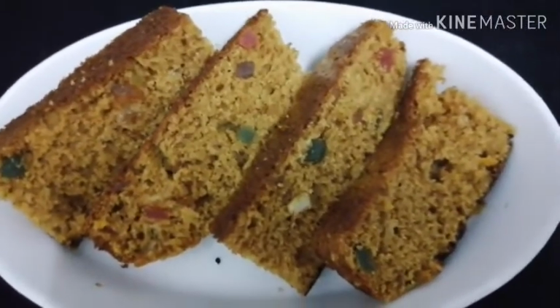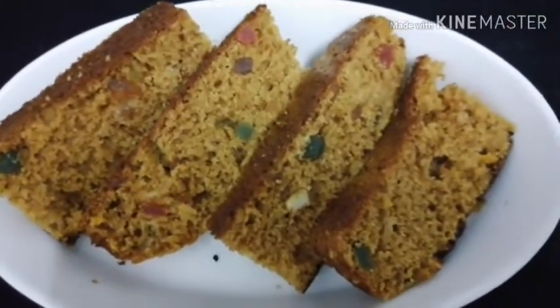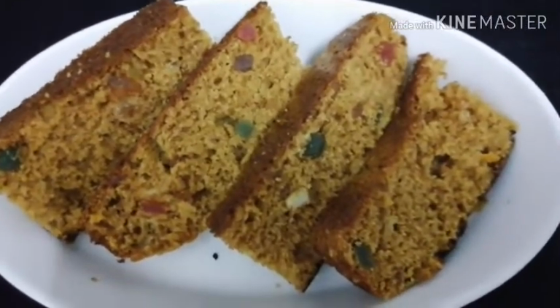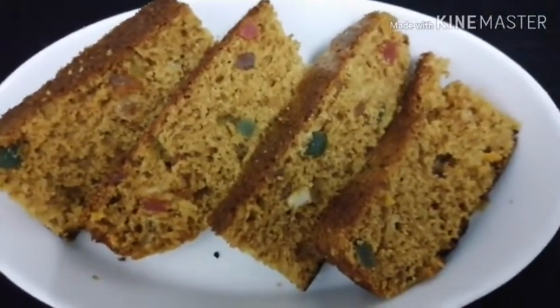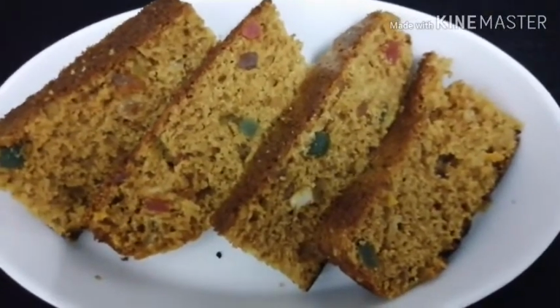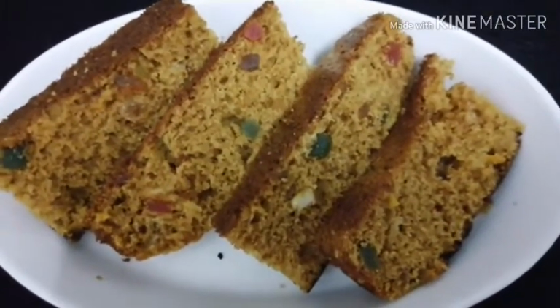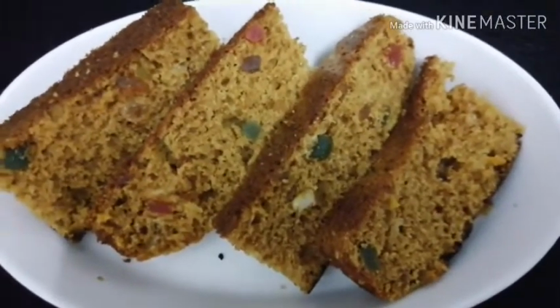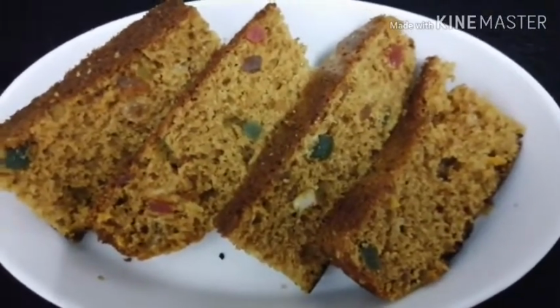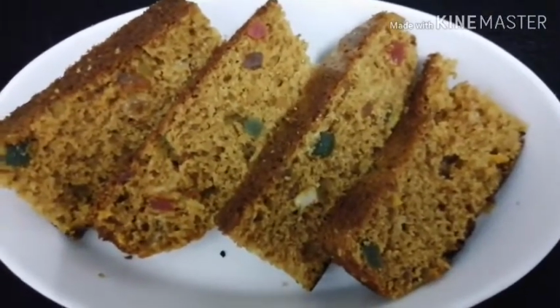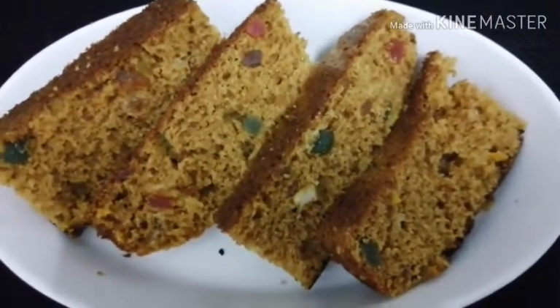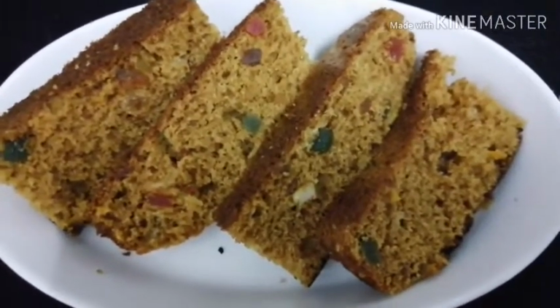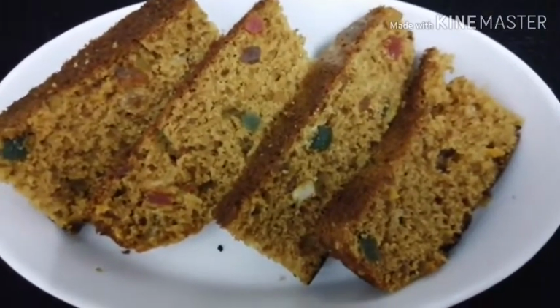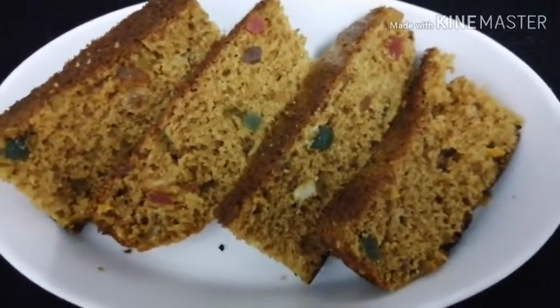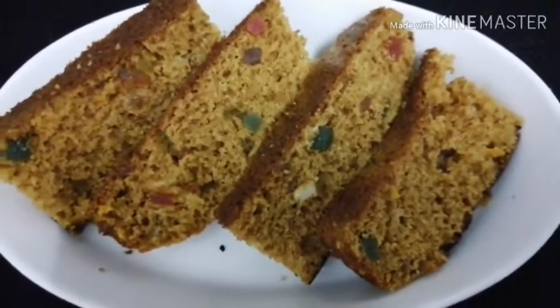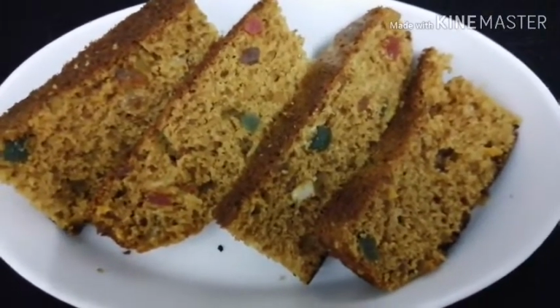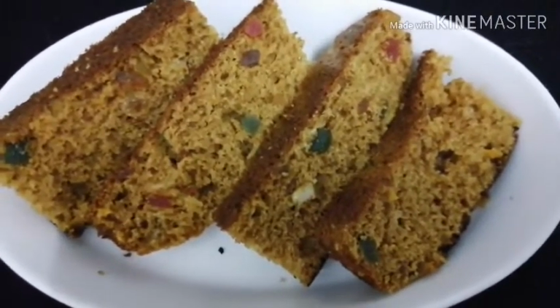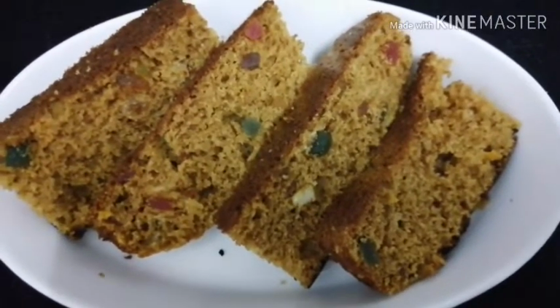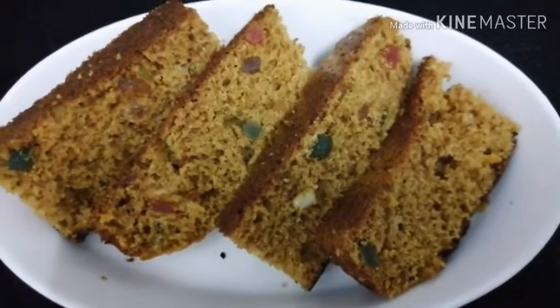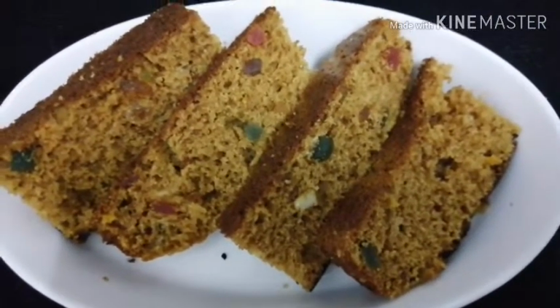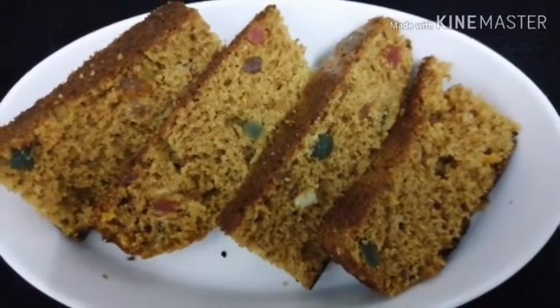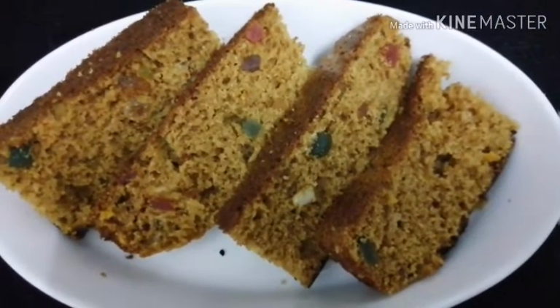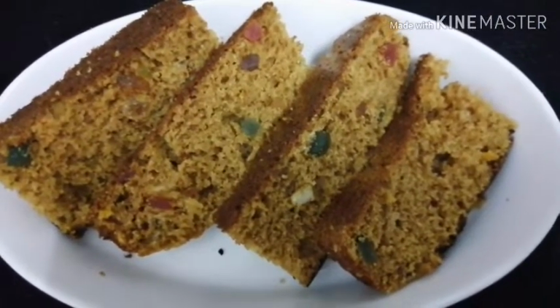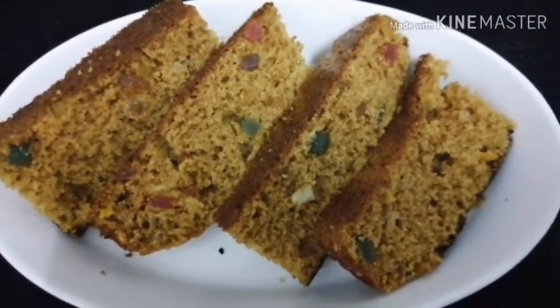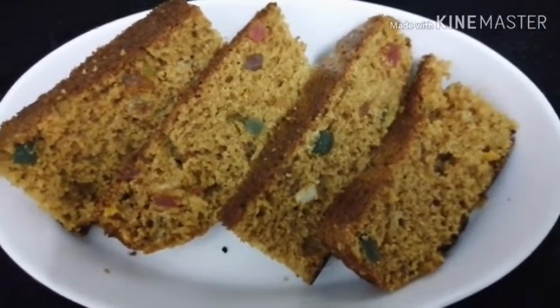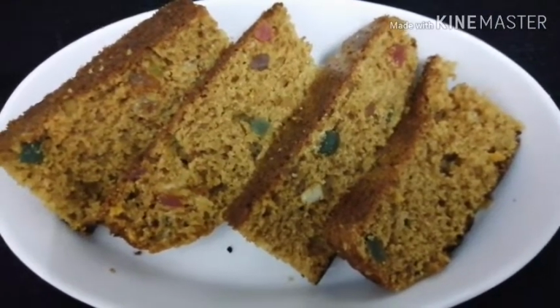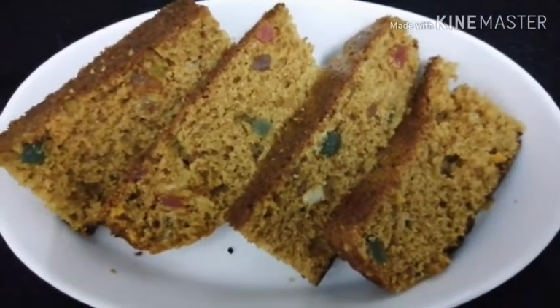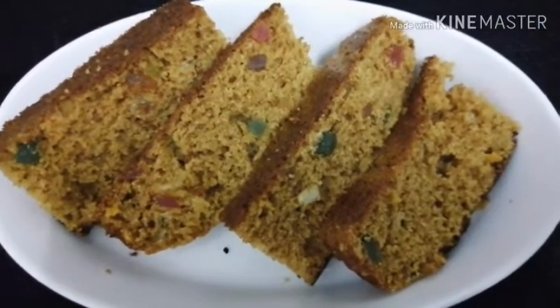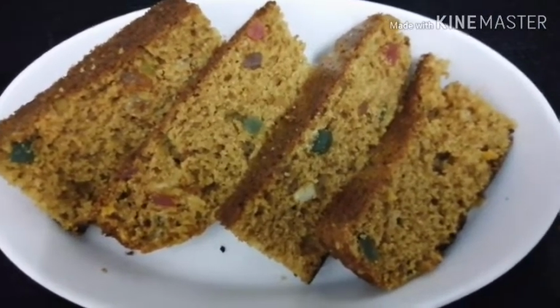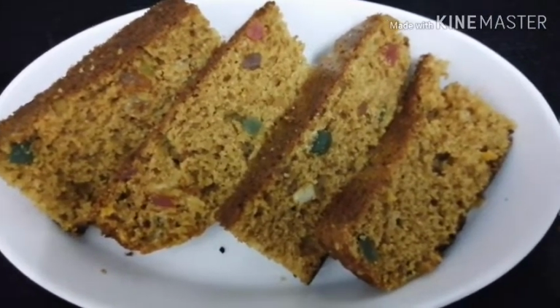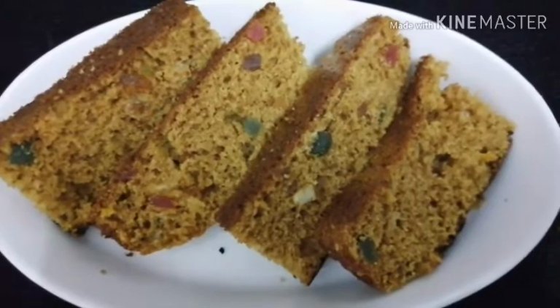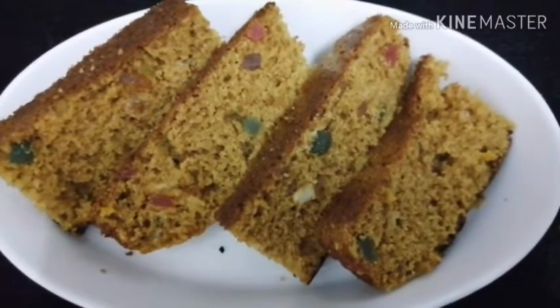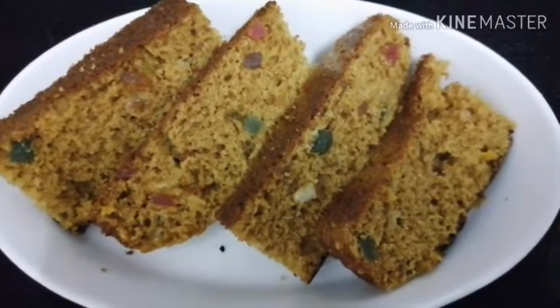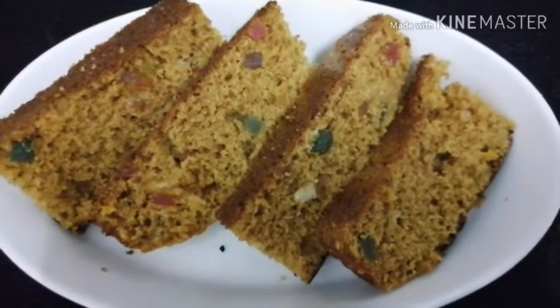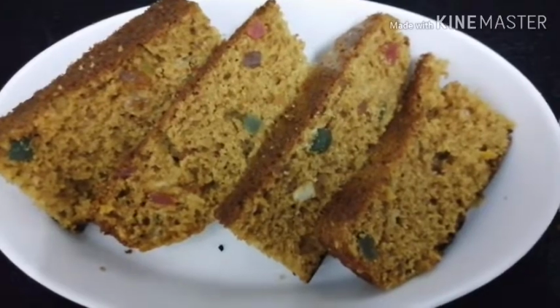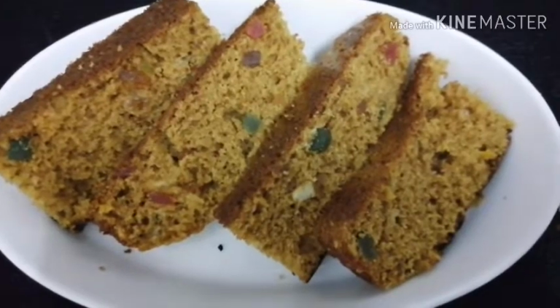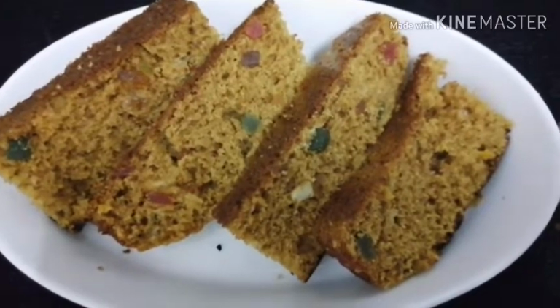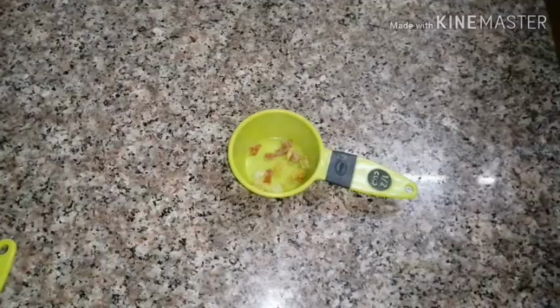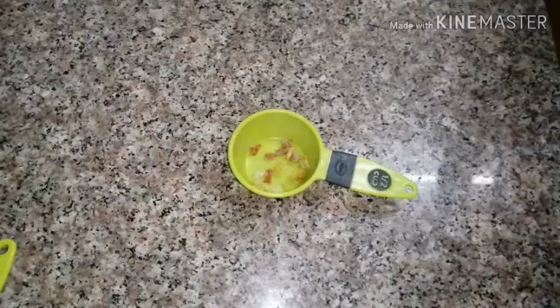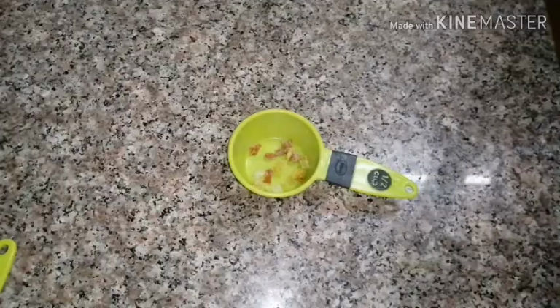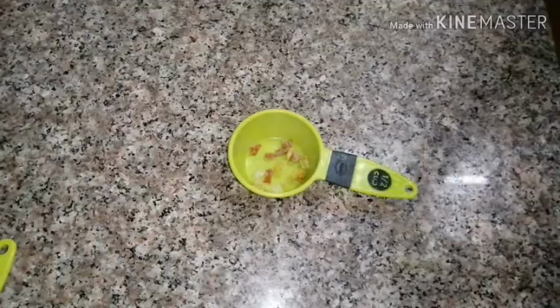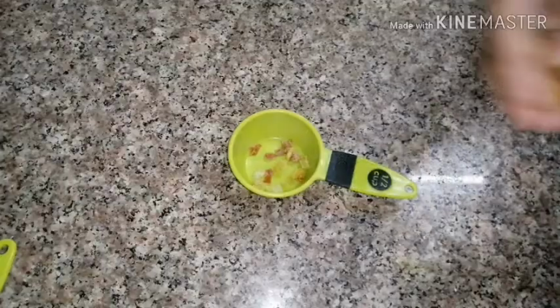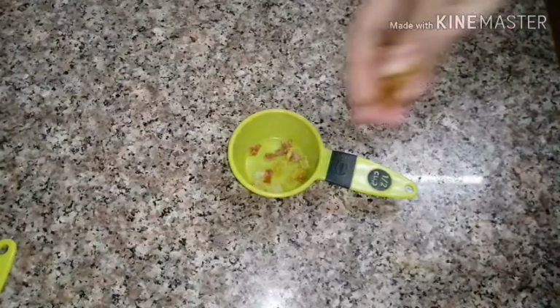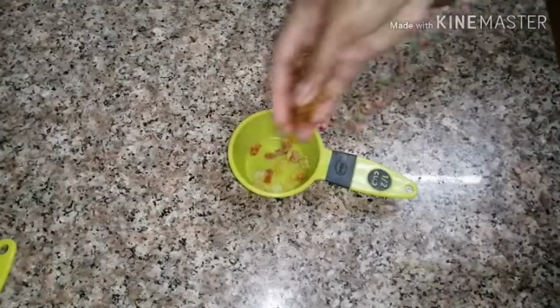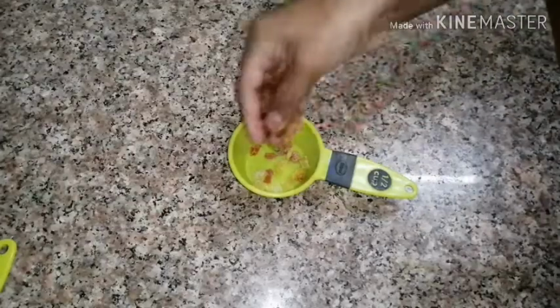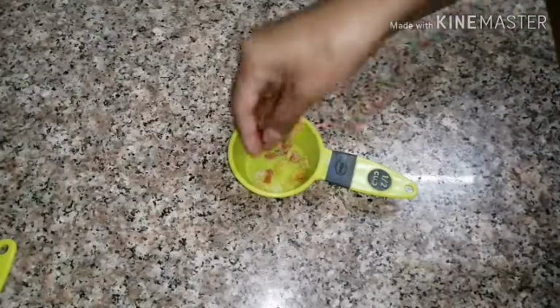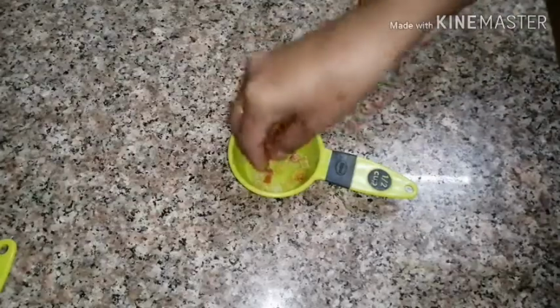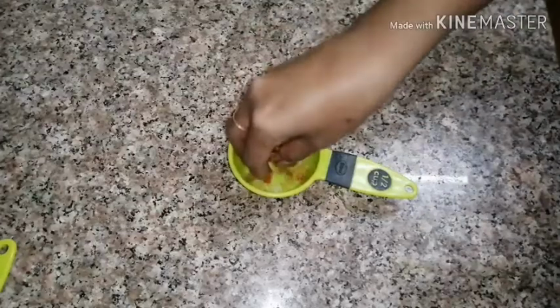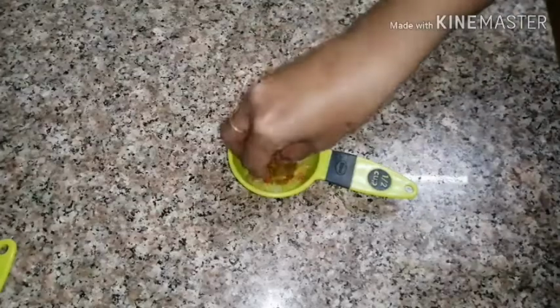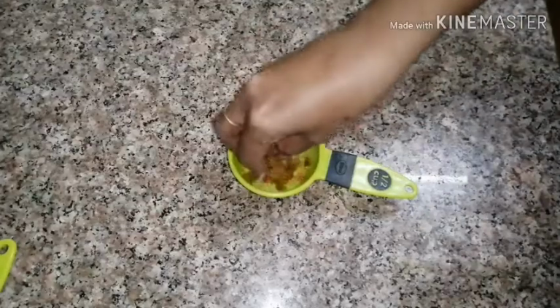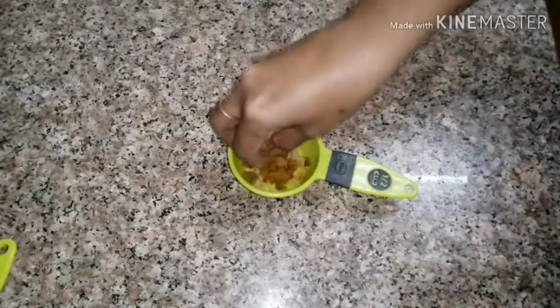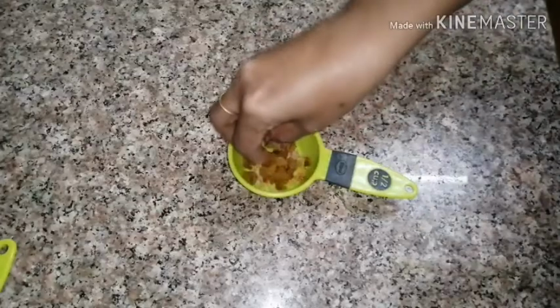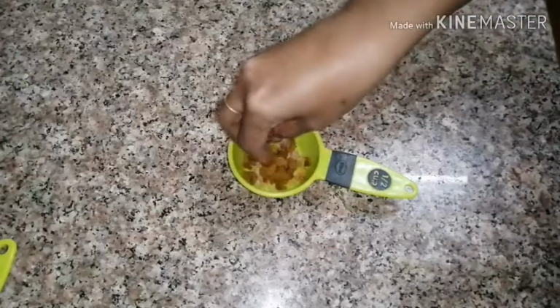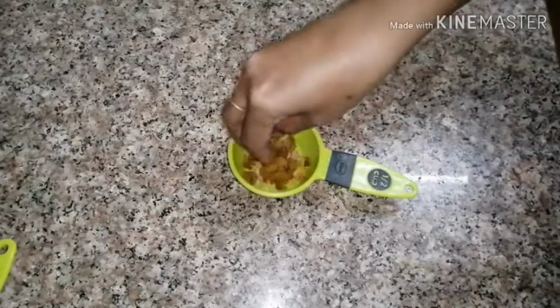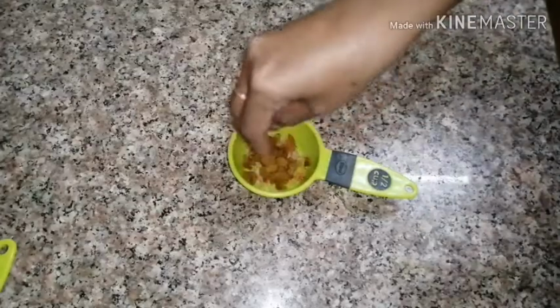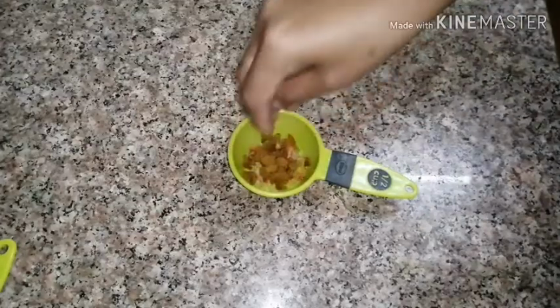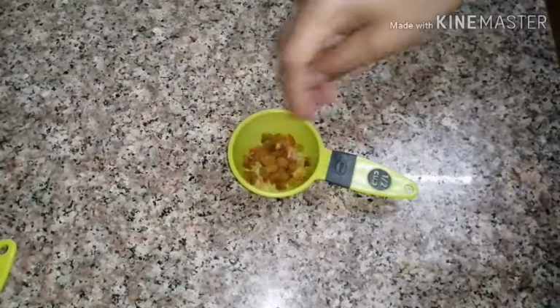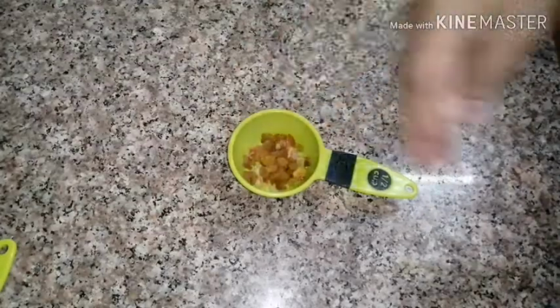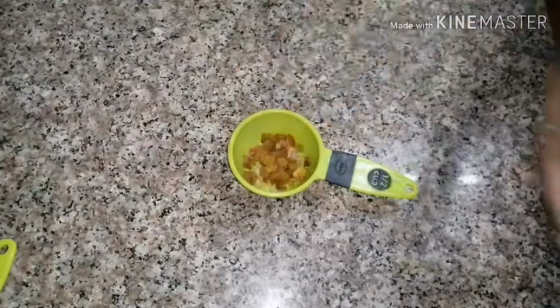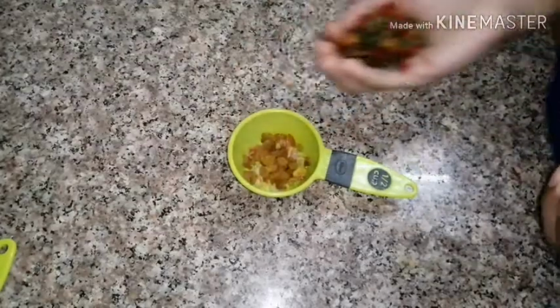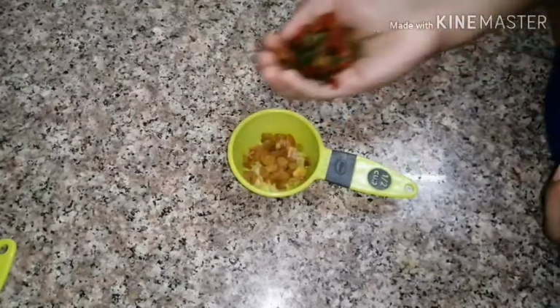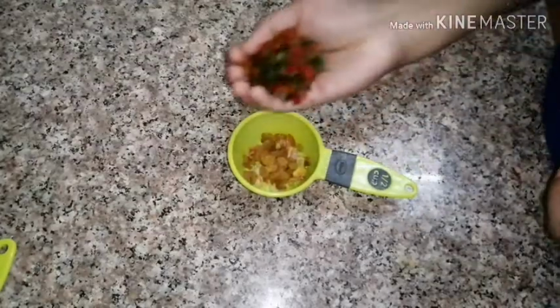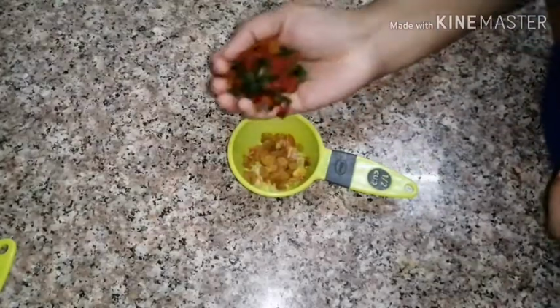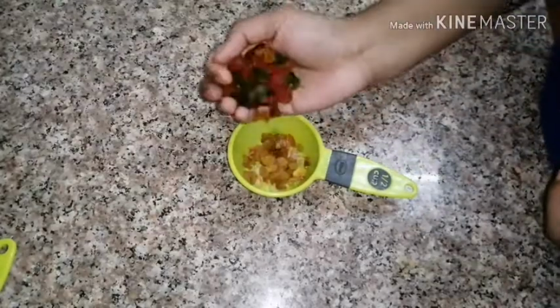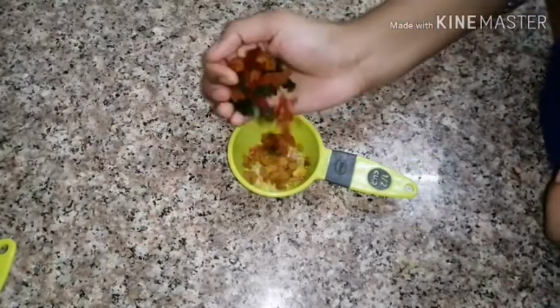We will start a little bit of the recipe. We will show you a new video. Get some dry fruits.